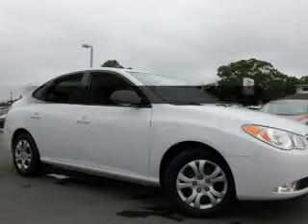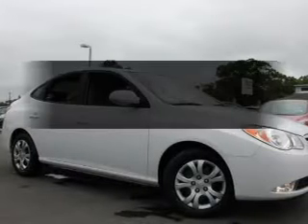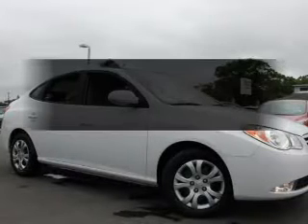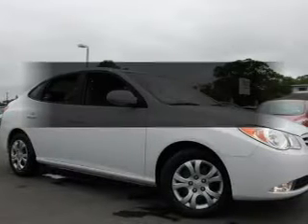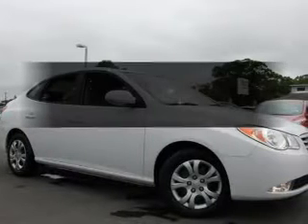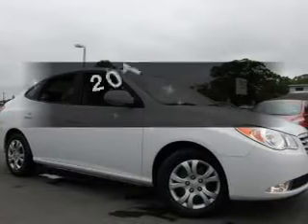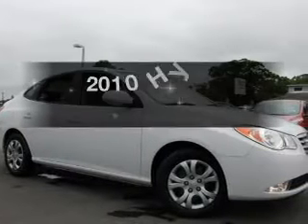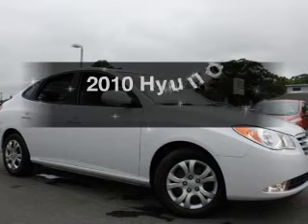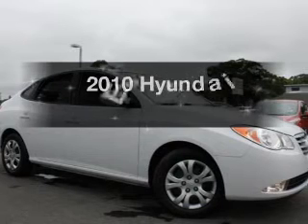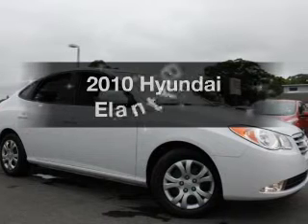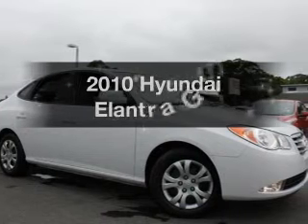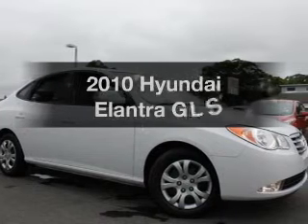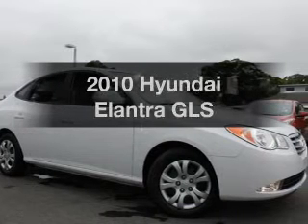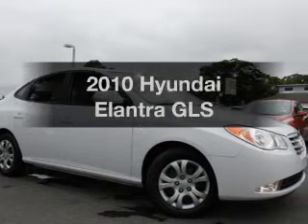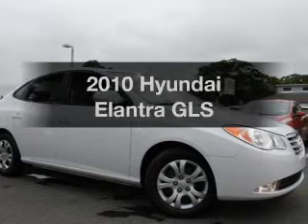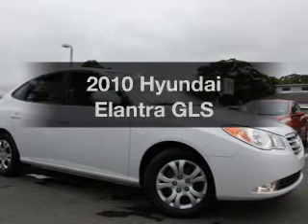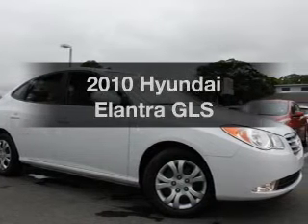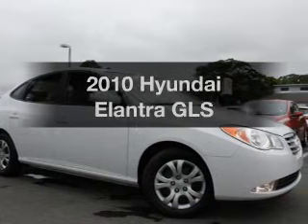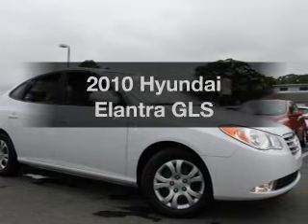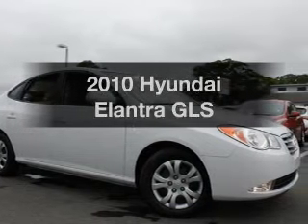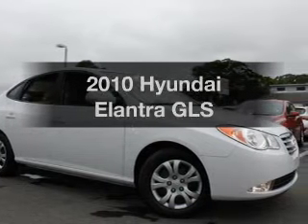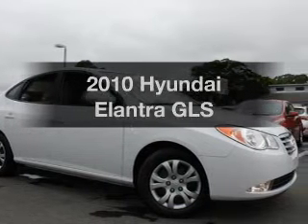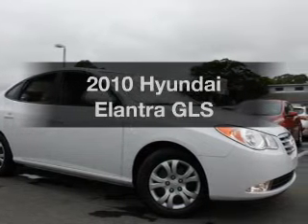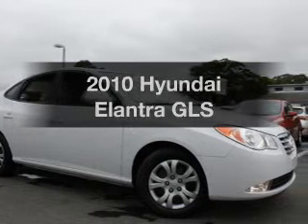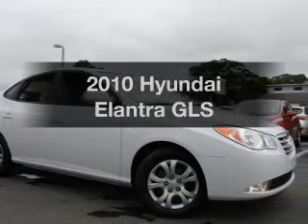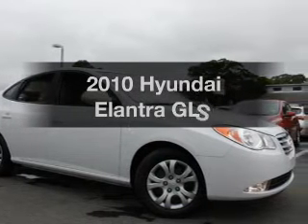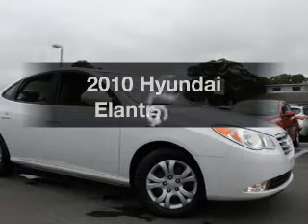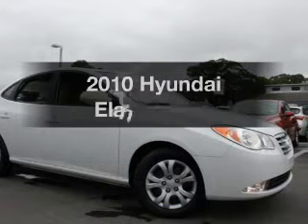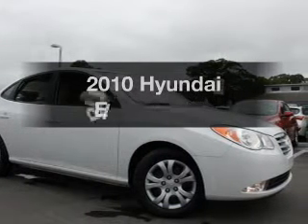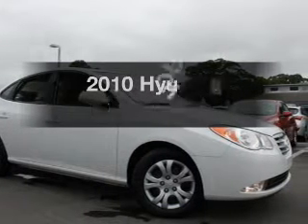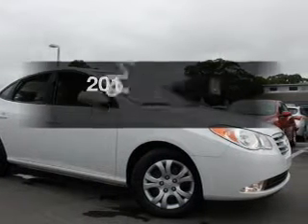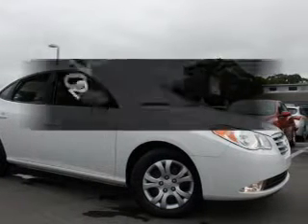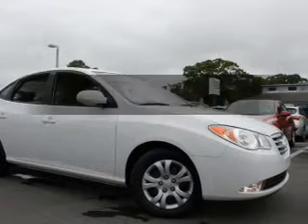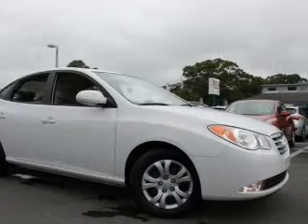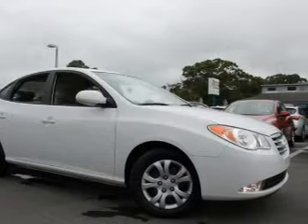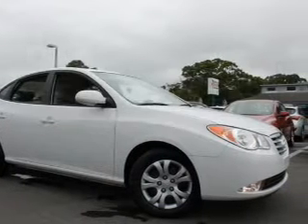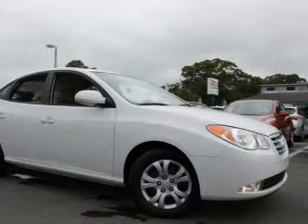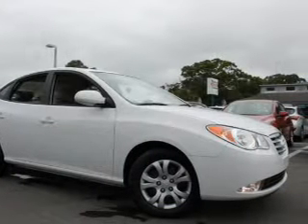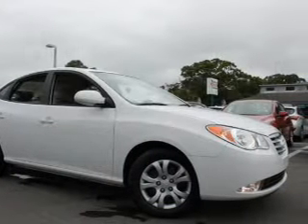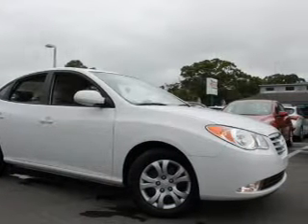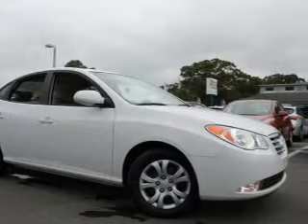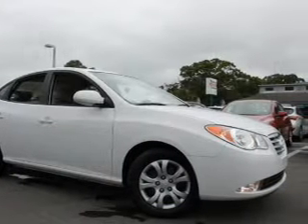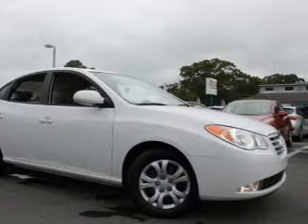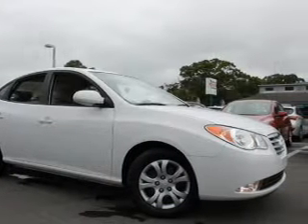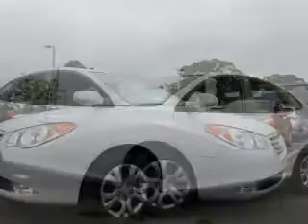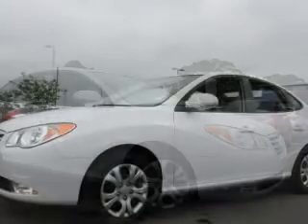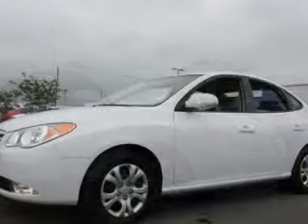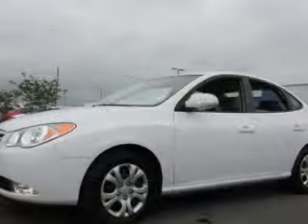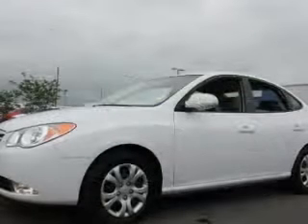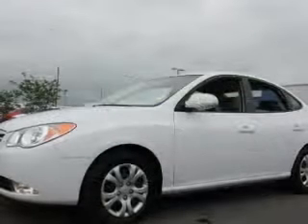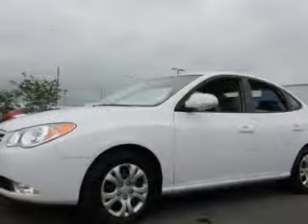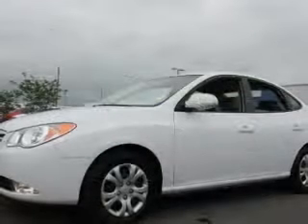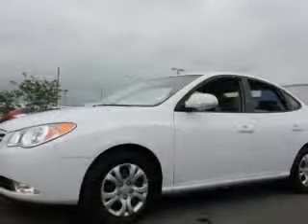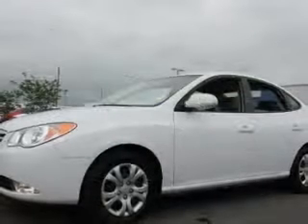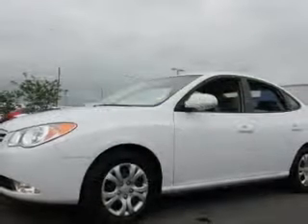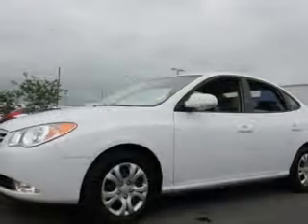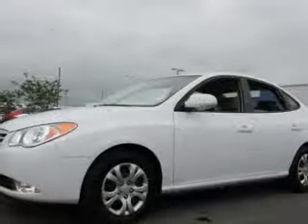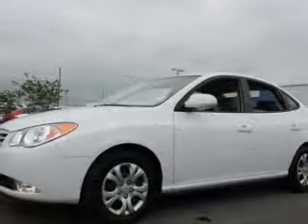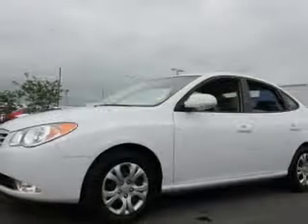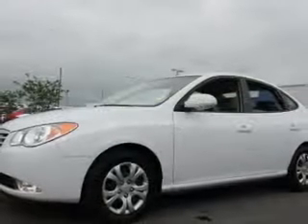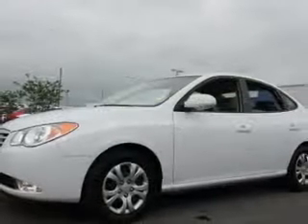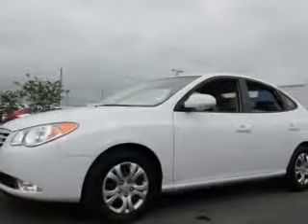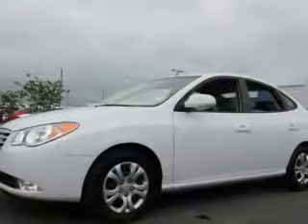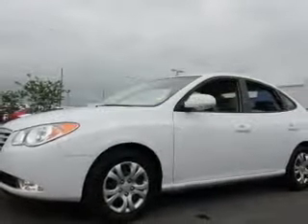Check out this 2010 Hyundai Elantra. If you're looking for a first-rate auto, this one could be yours today.